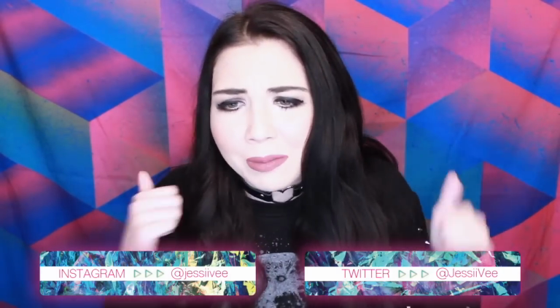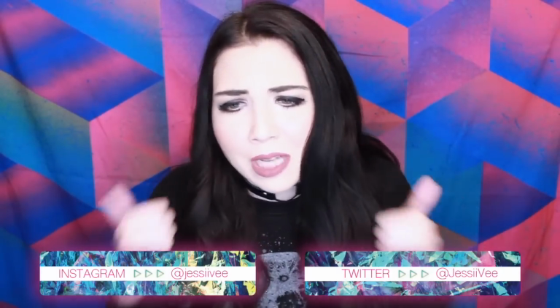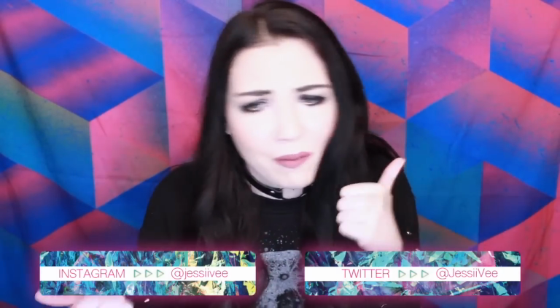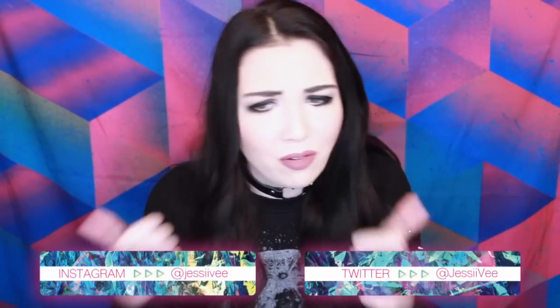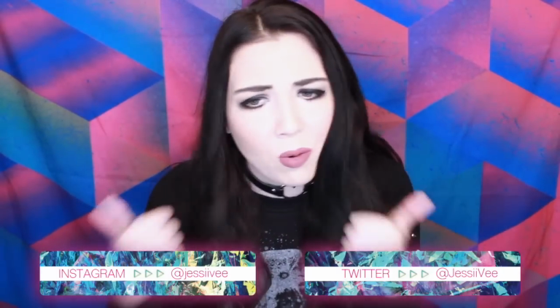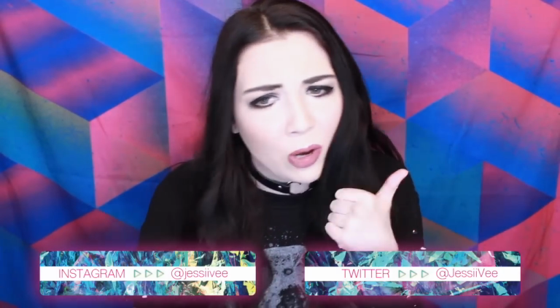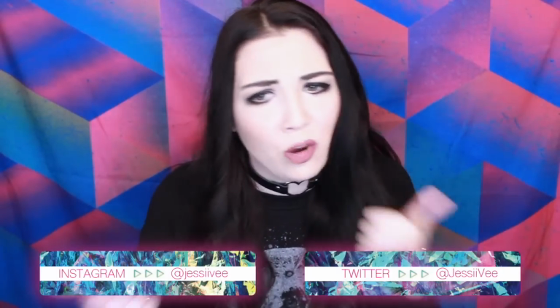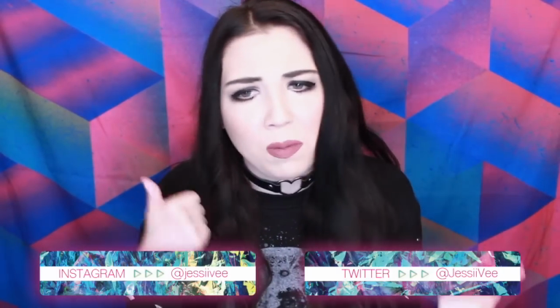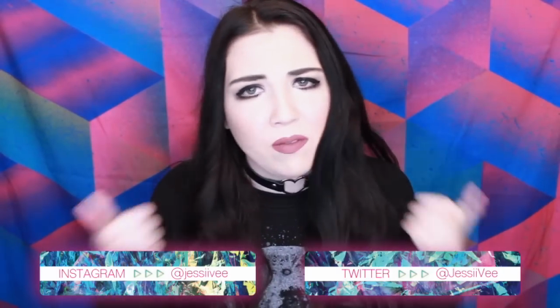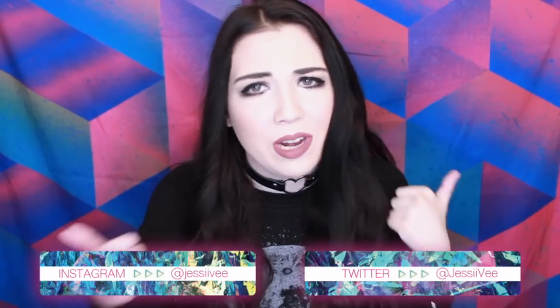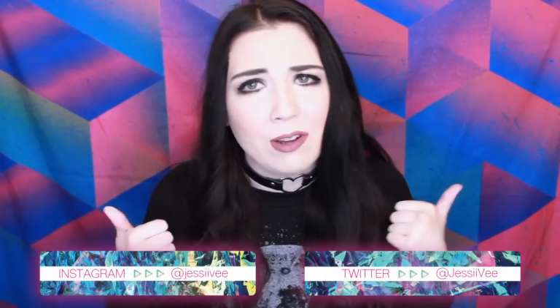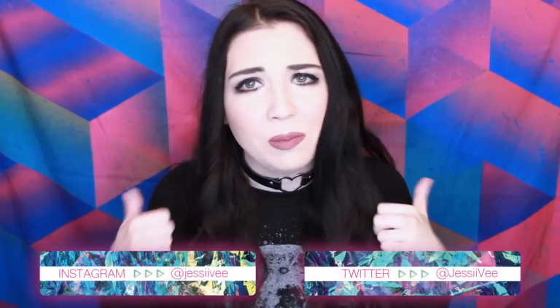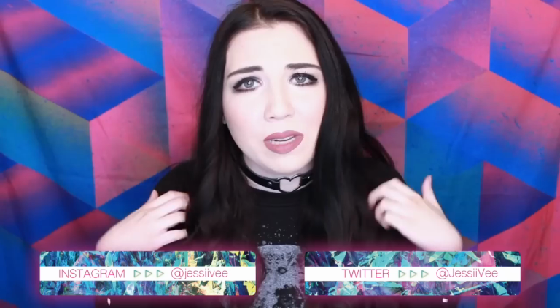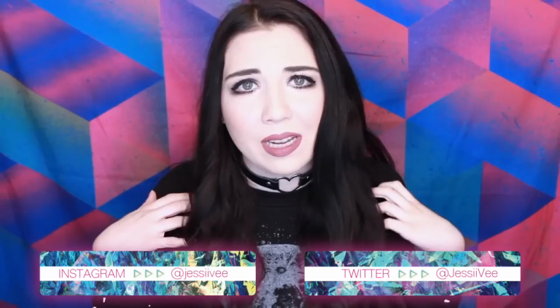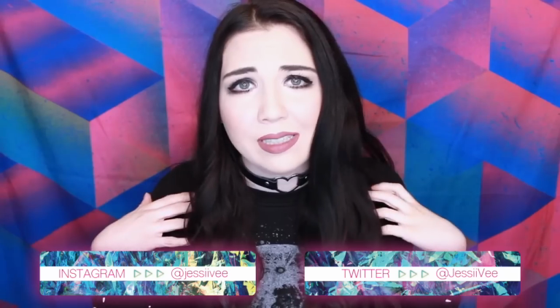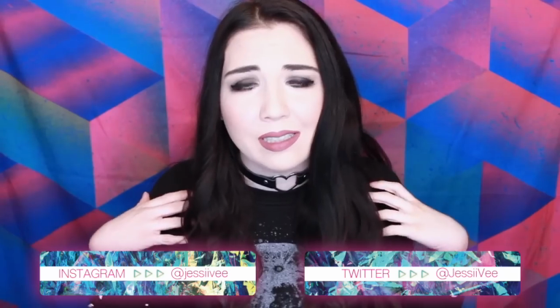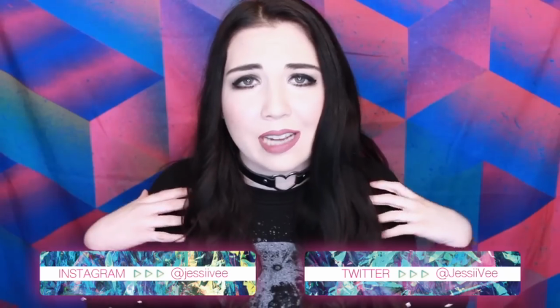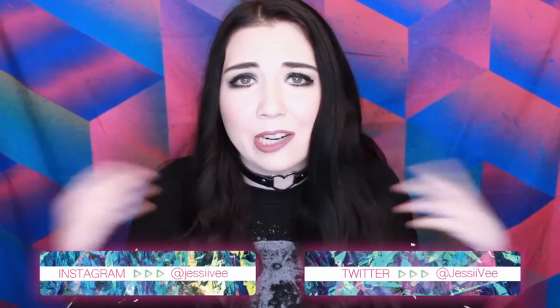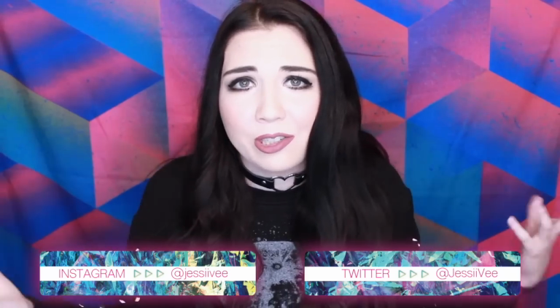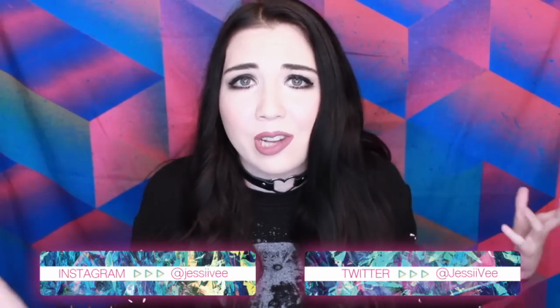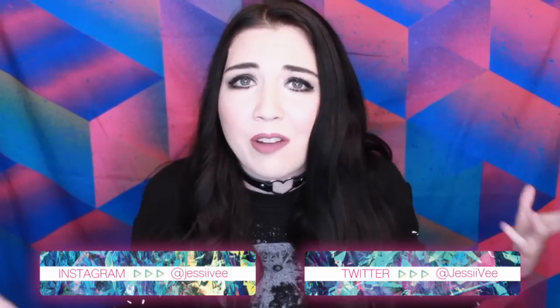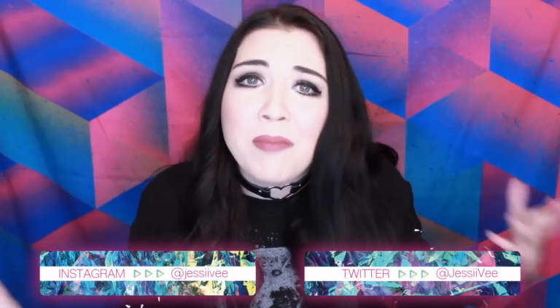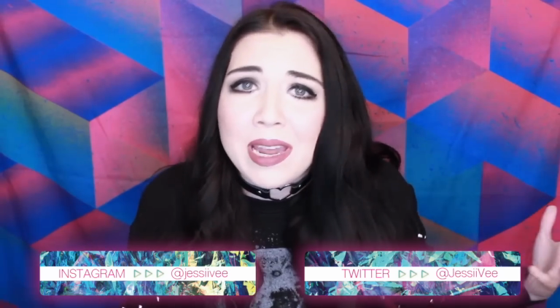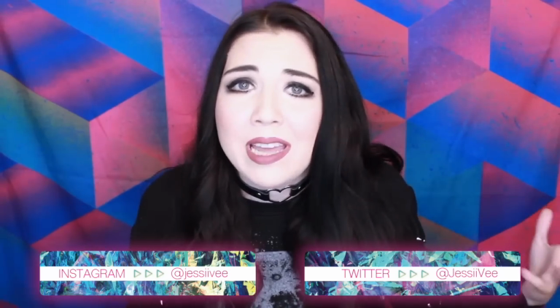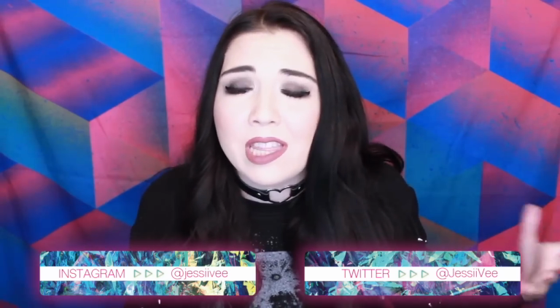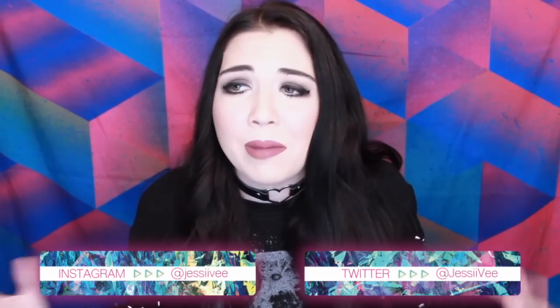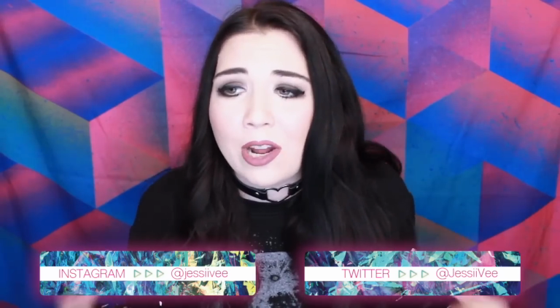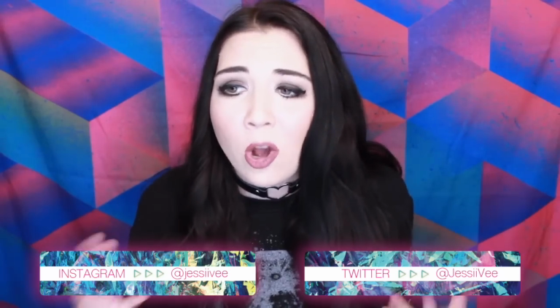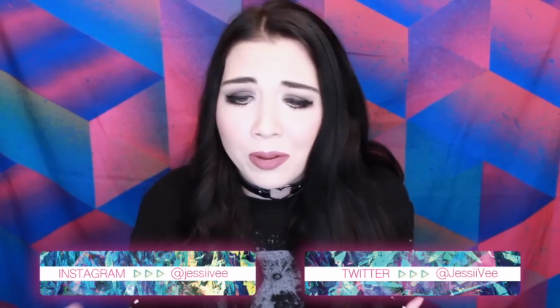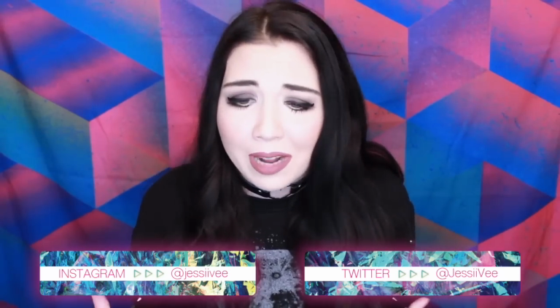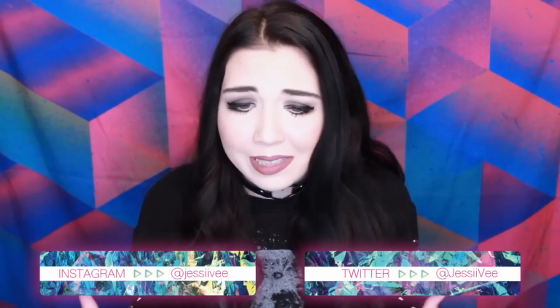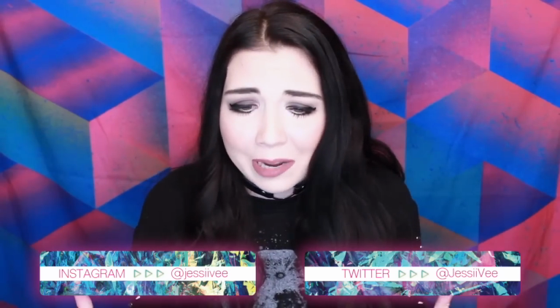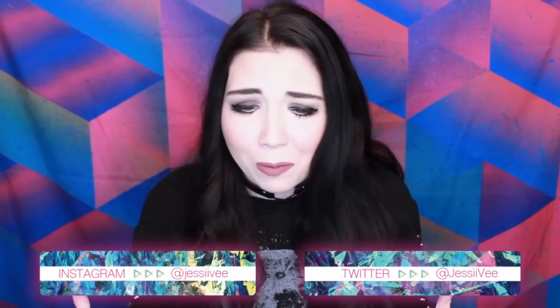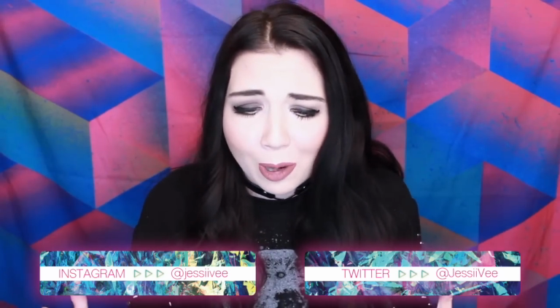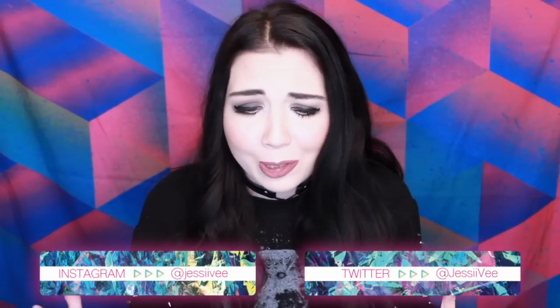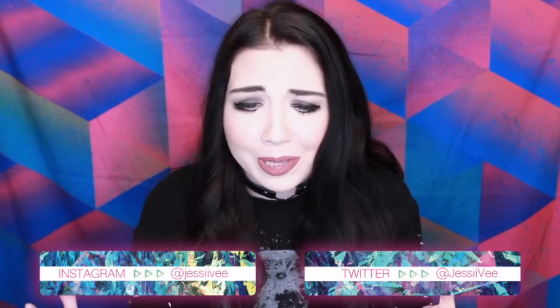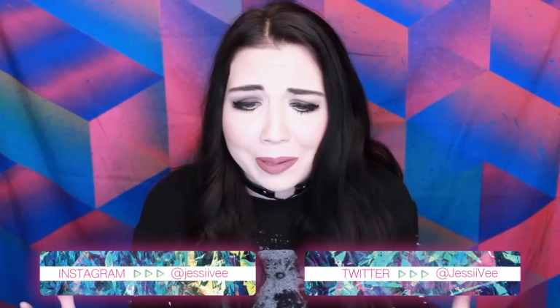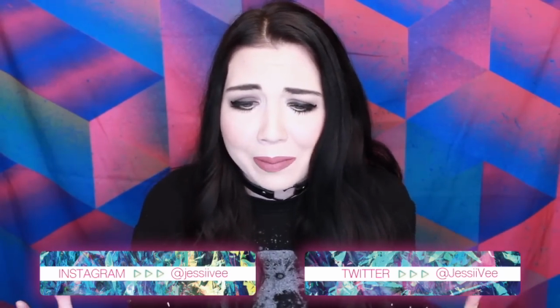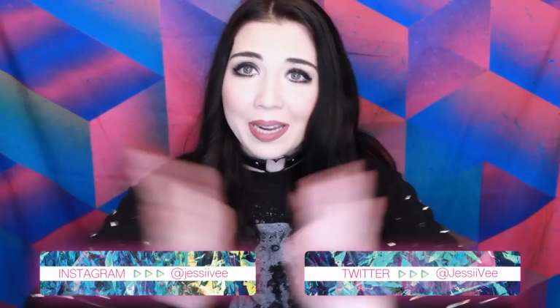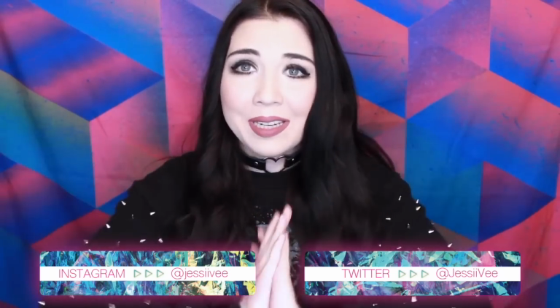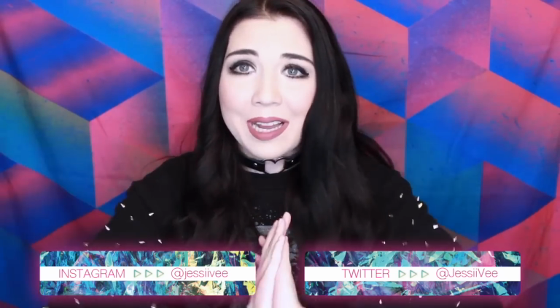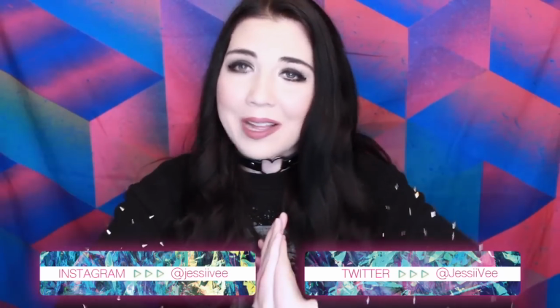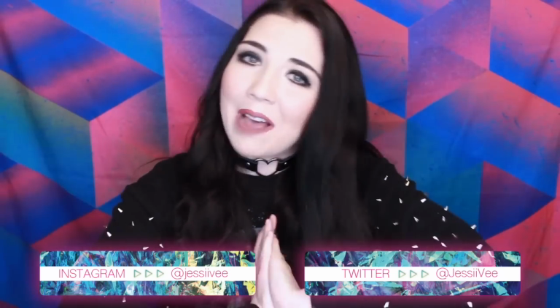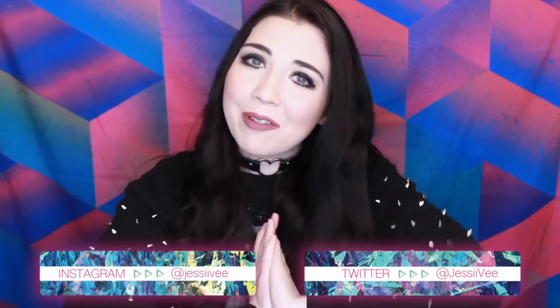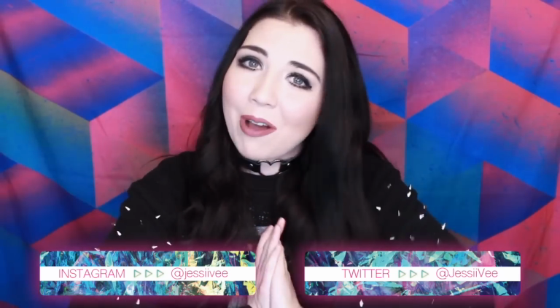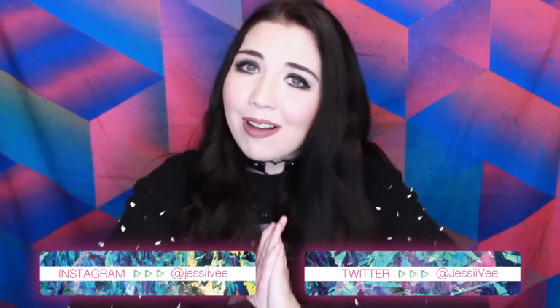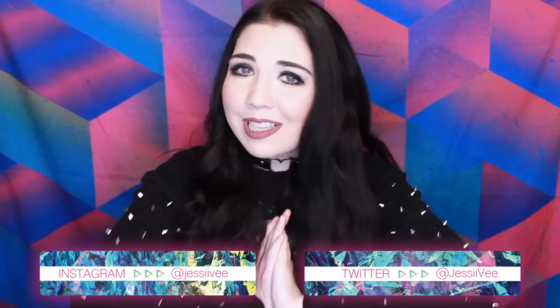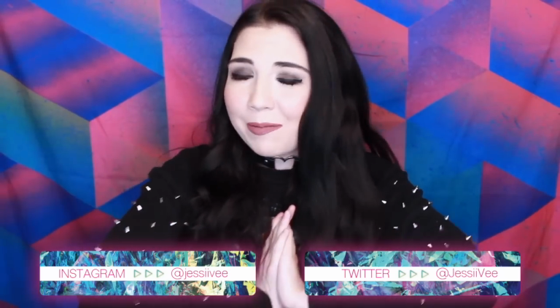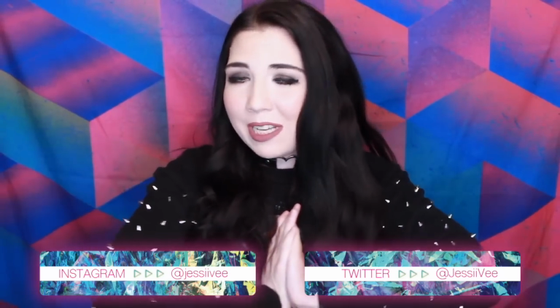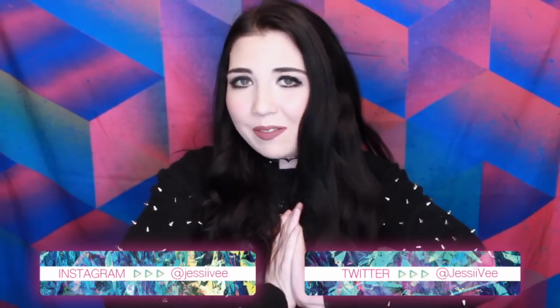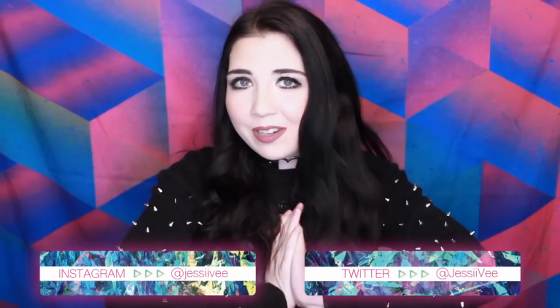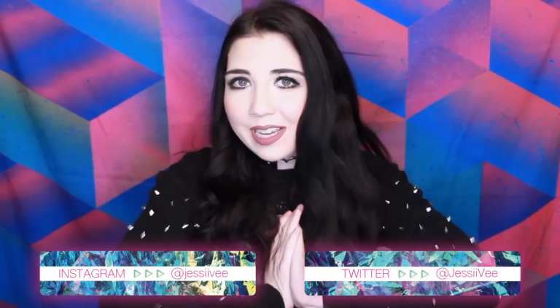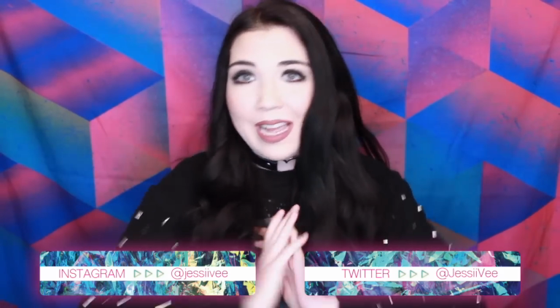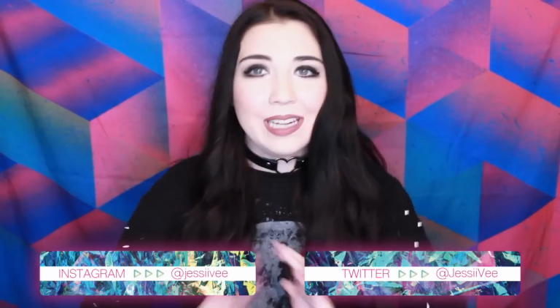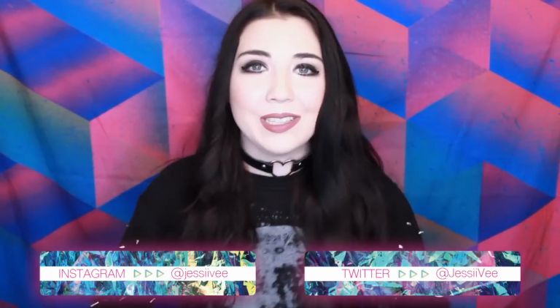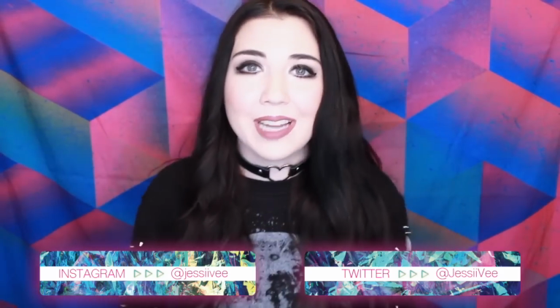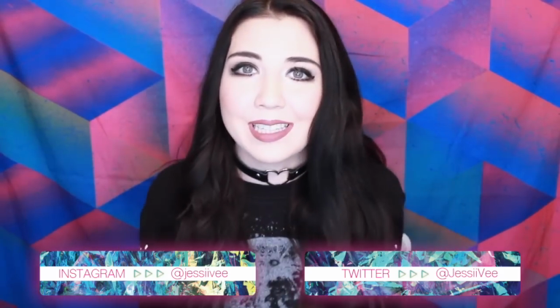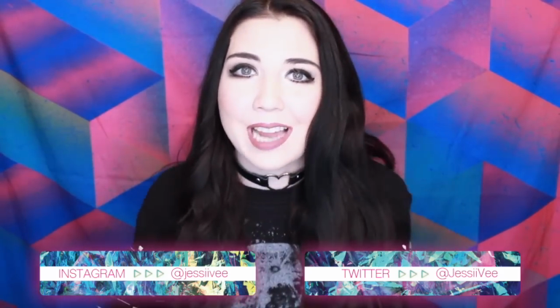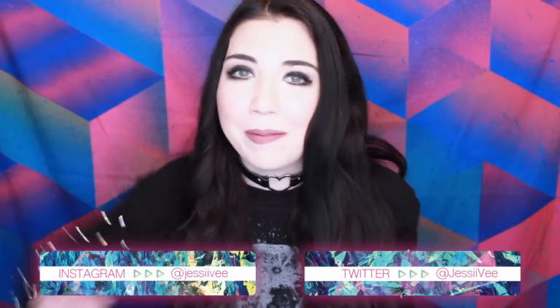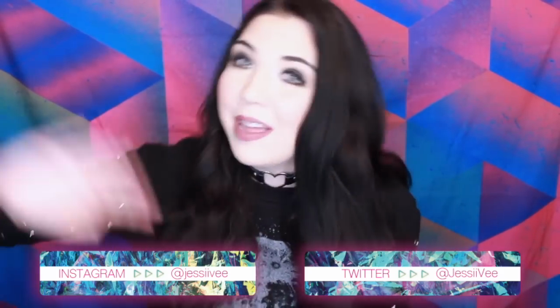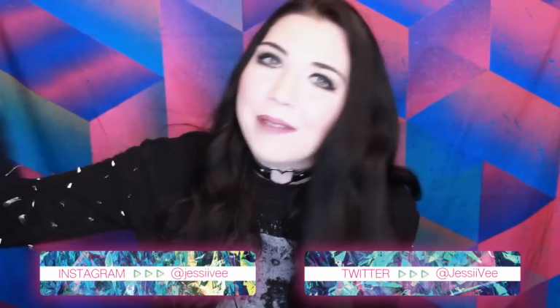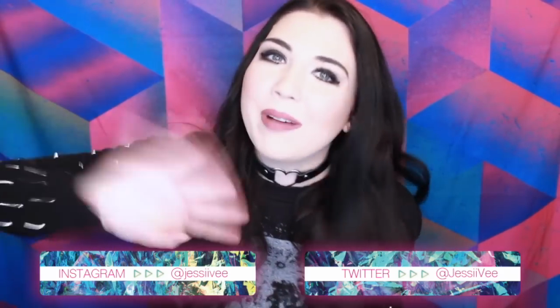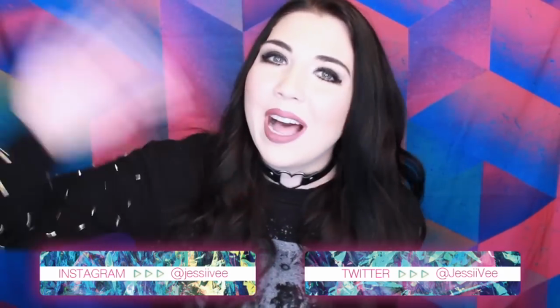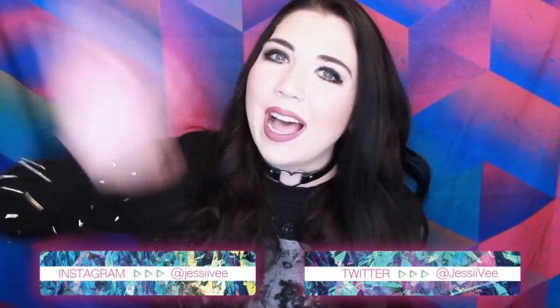I hope you guys liked watching them, and yeah, have an awesome rest of your day. Until next time, bye!